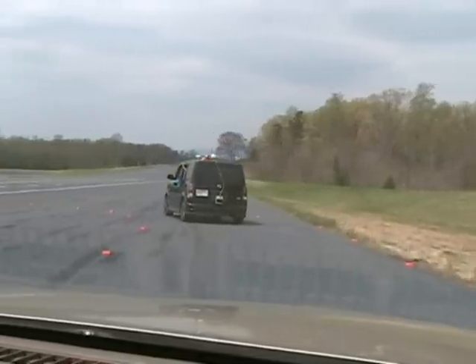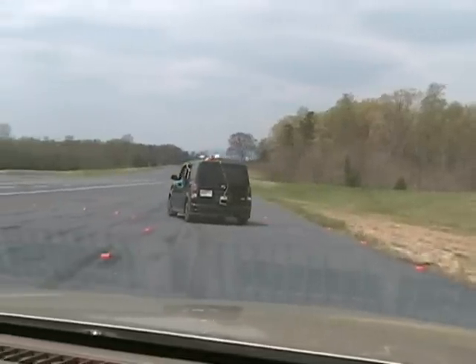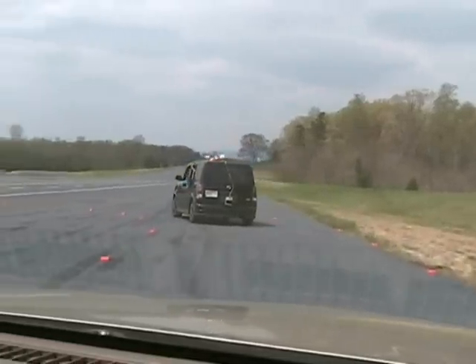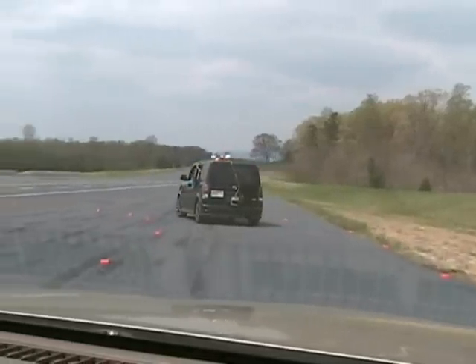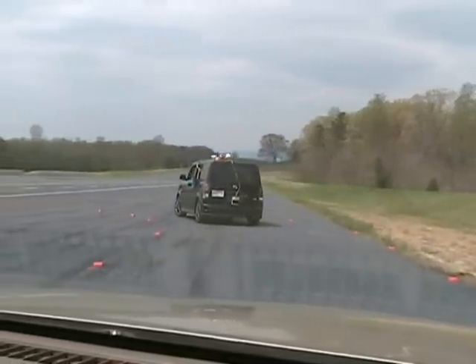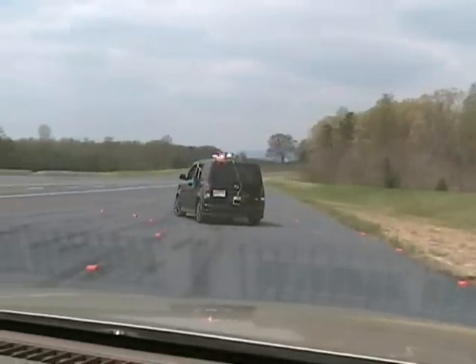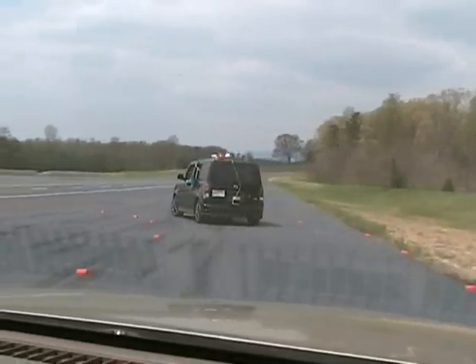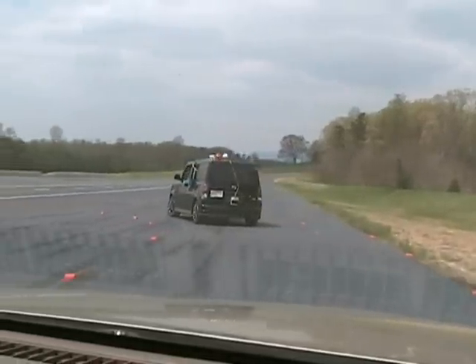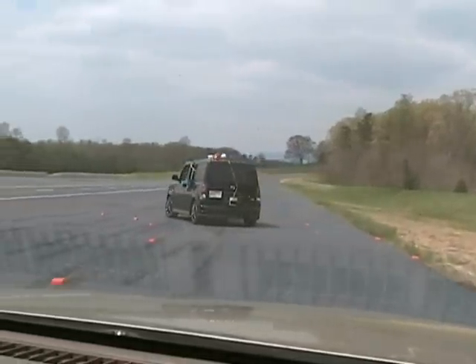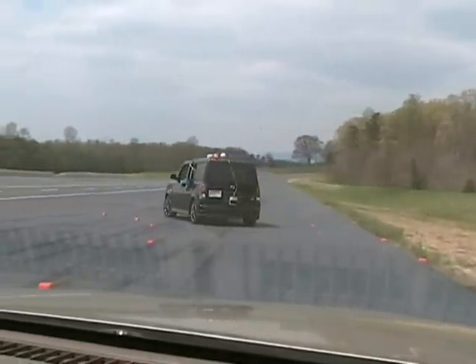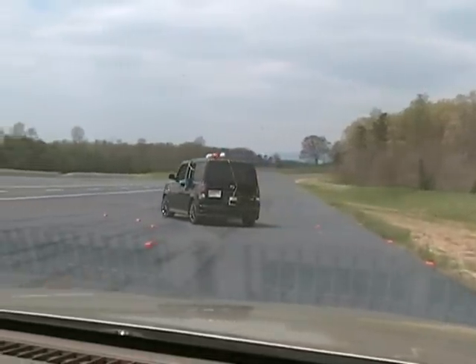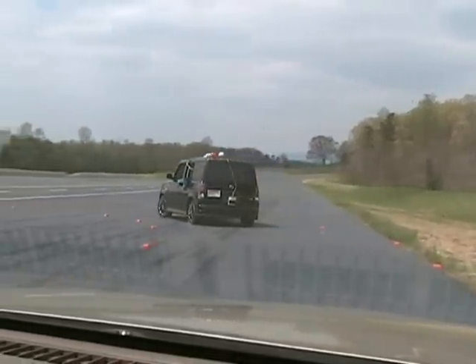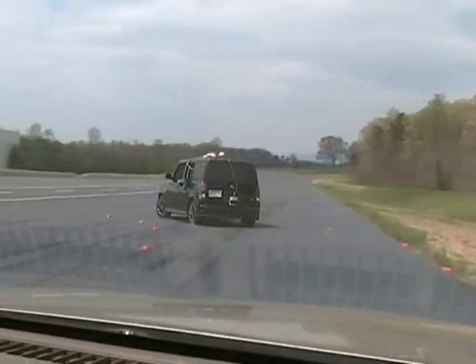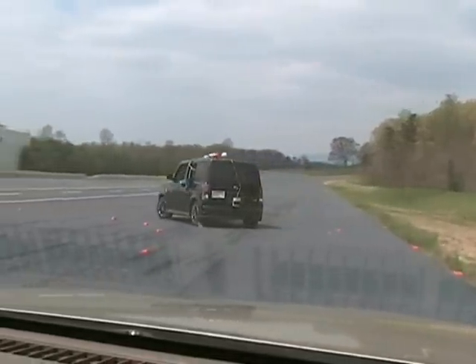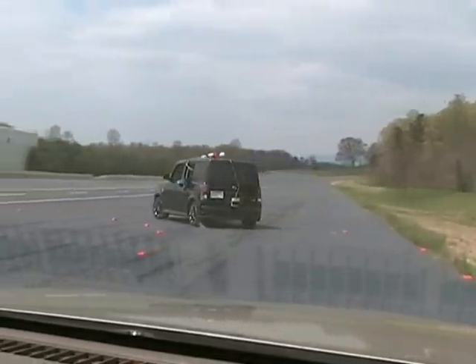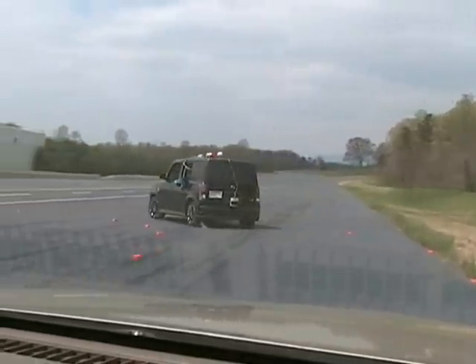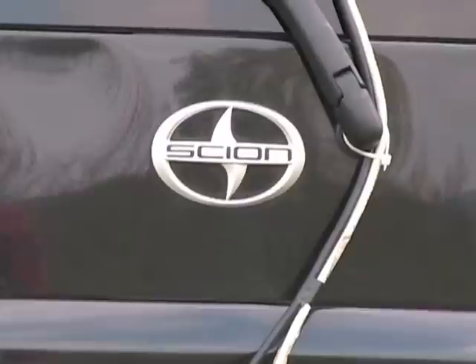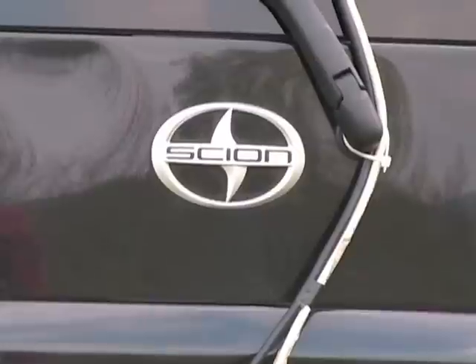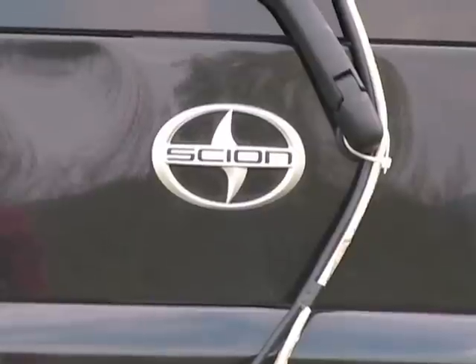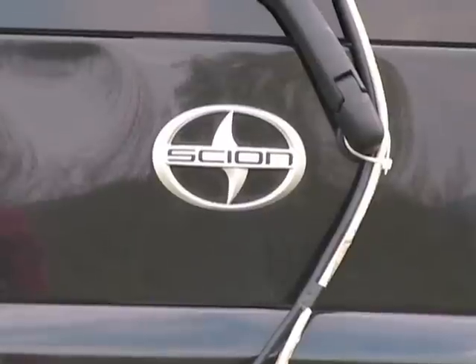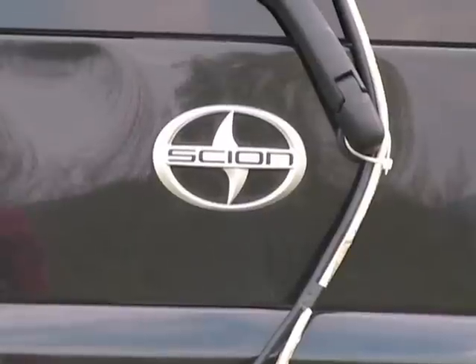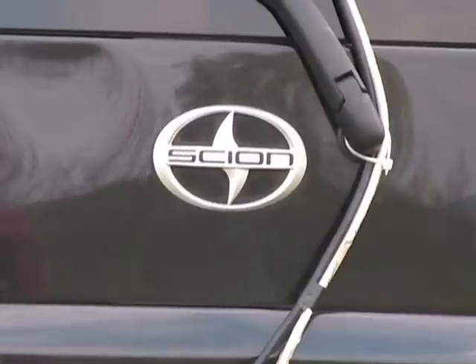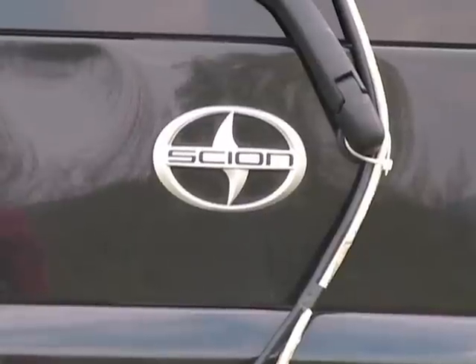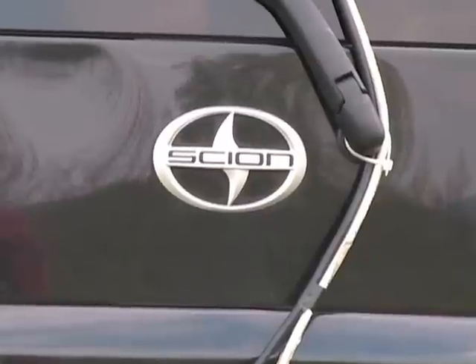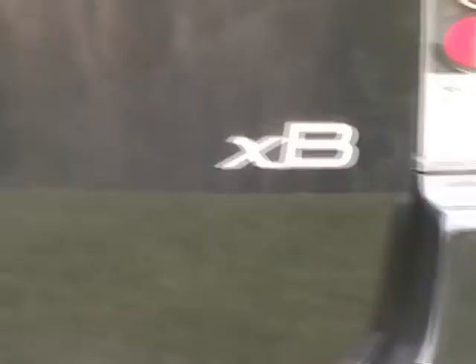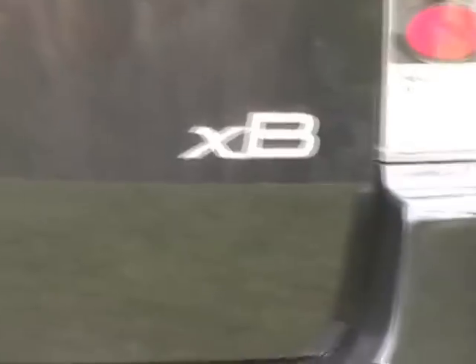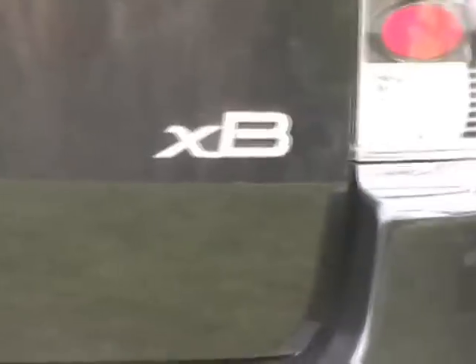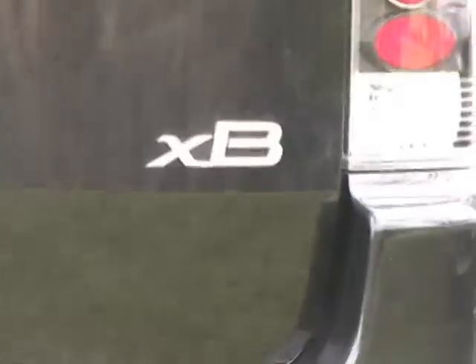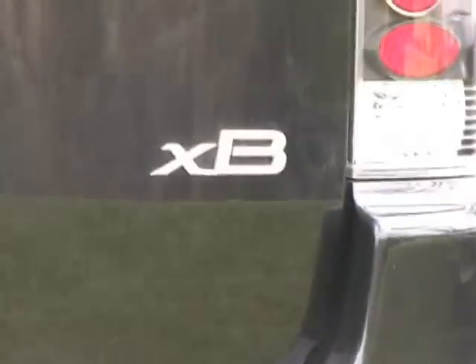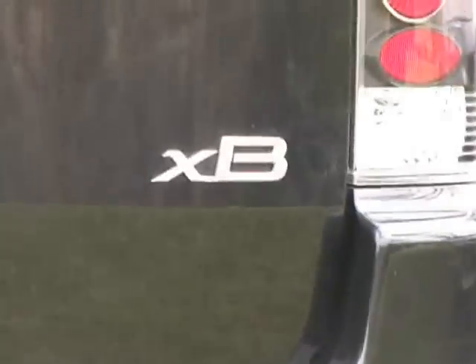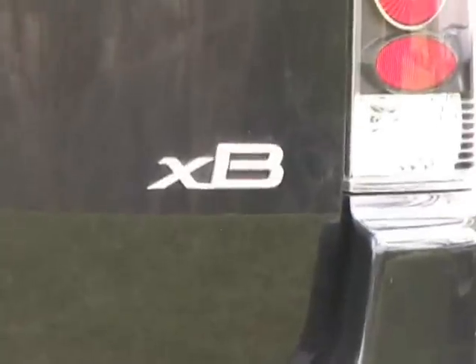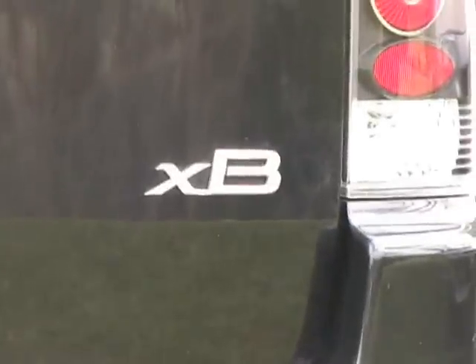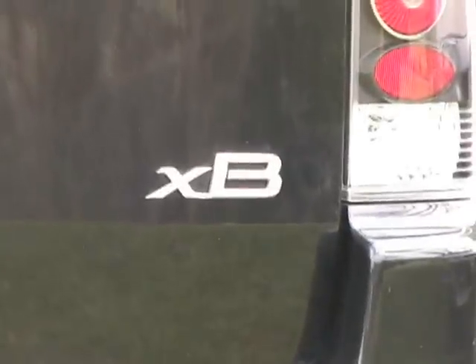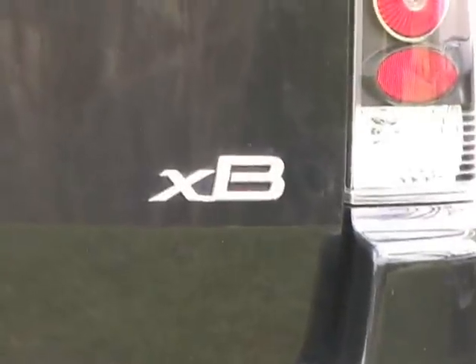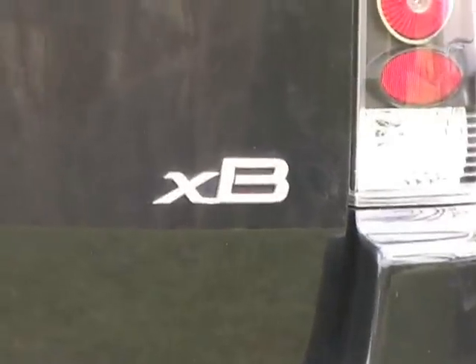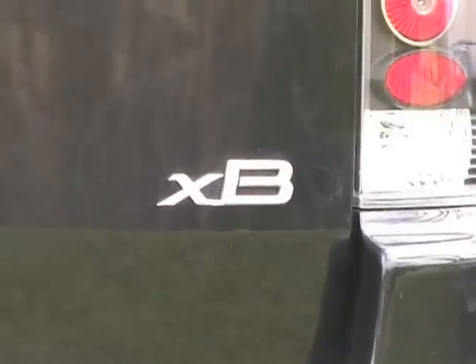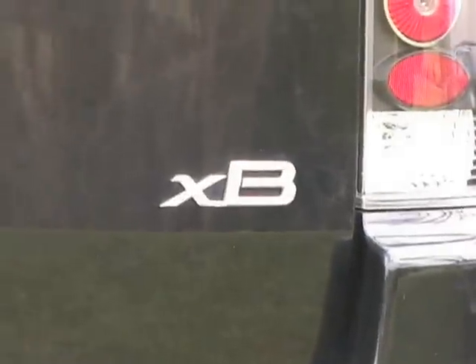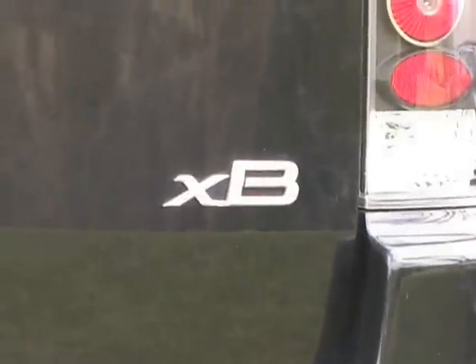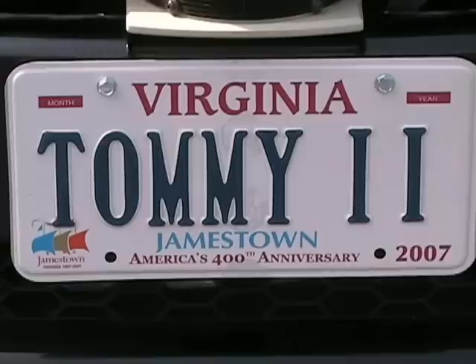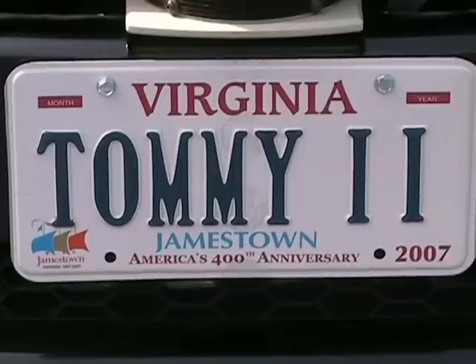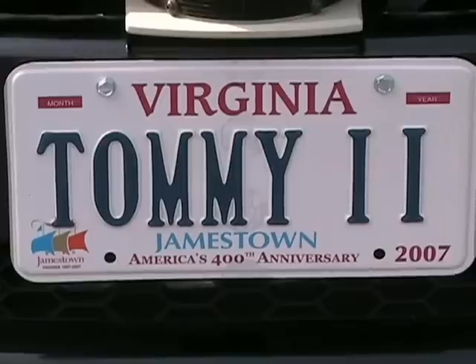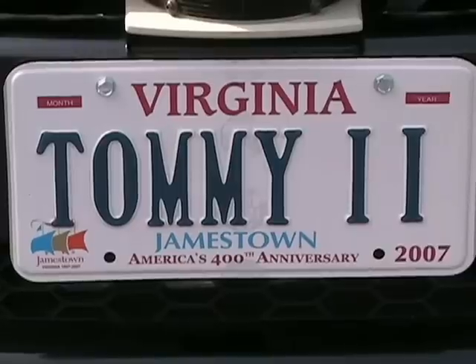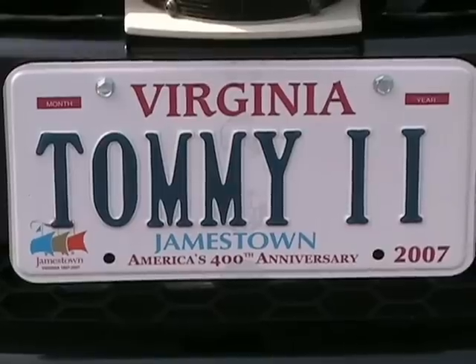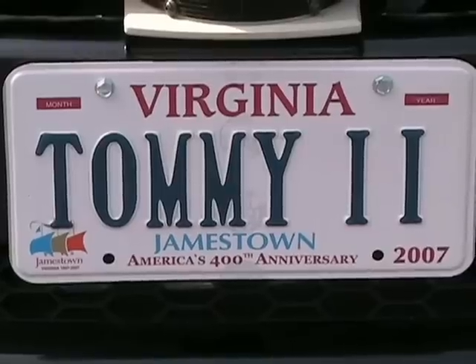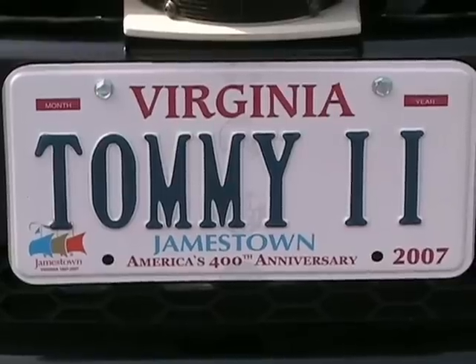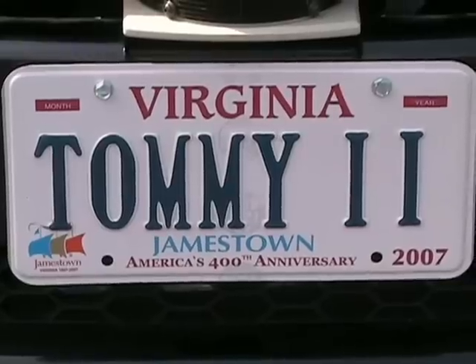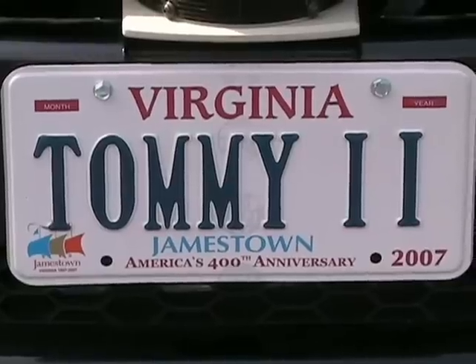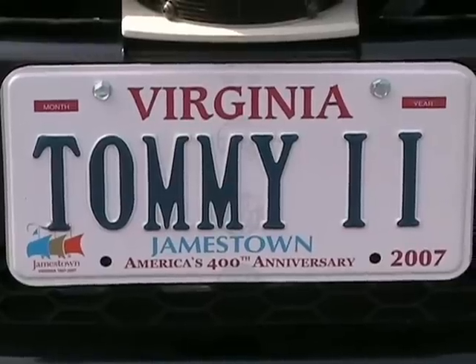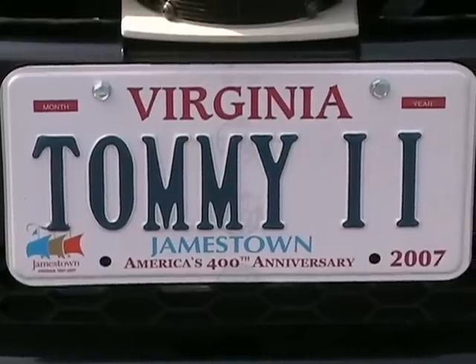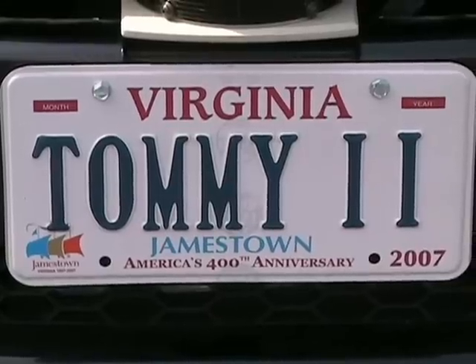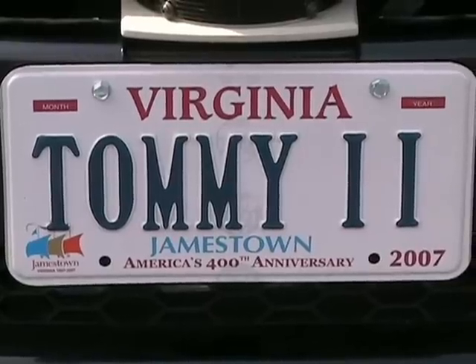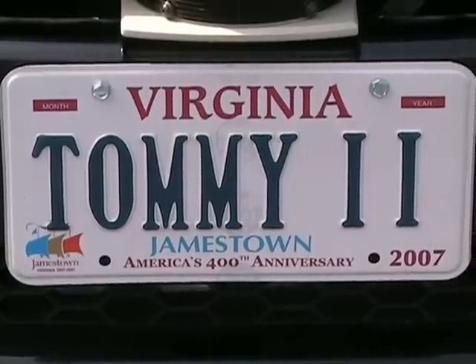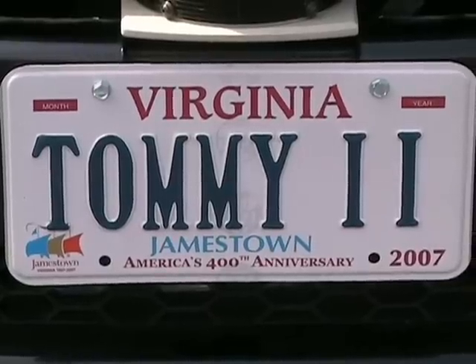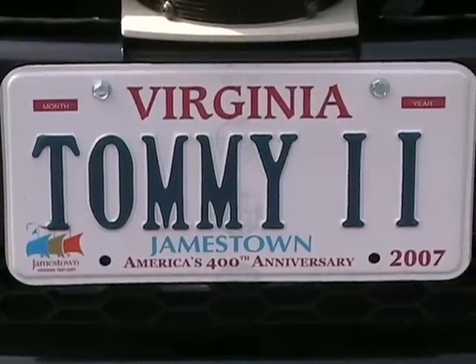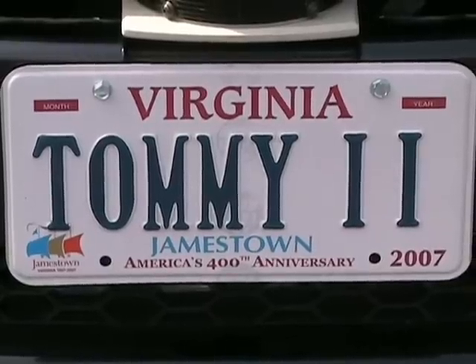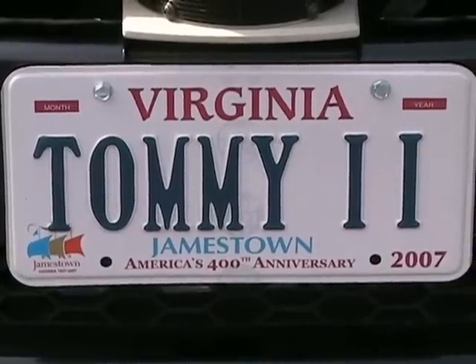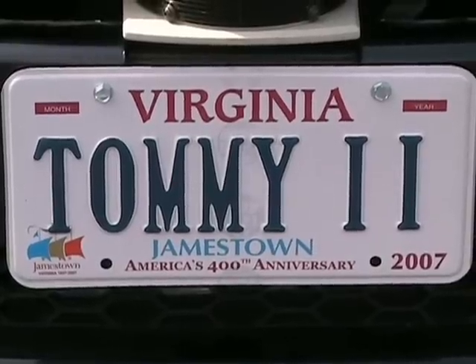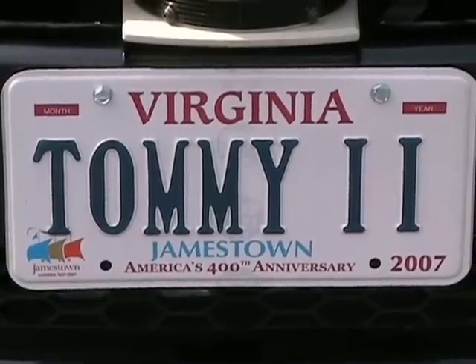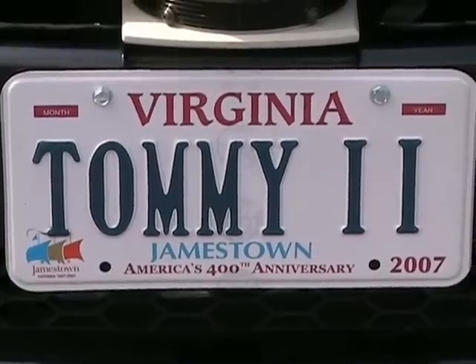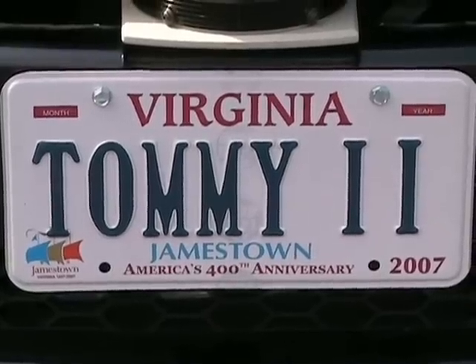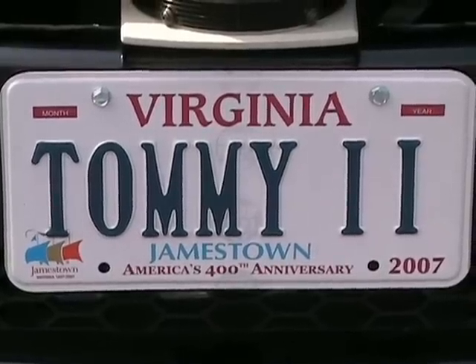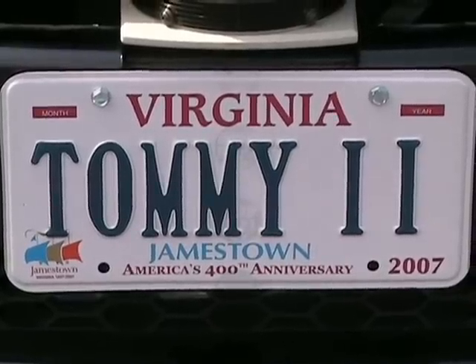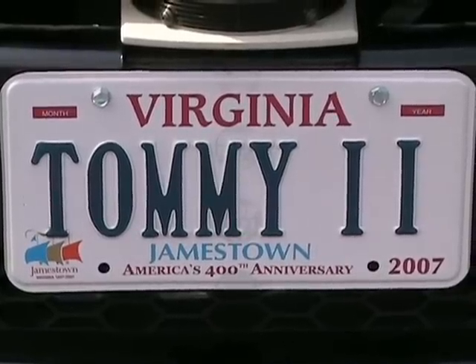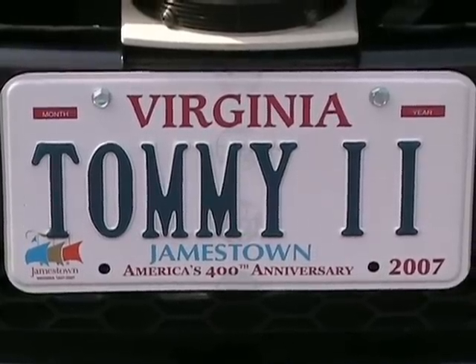Tommy Jr. is based on a stock Scion XB chassis and is licensed and registered to drive in the state of Virginia.